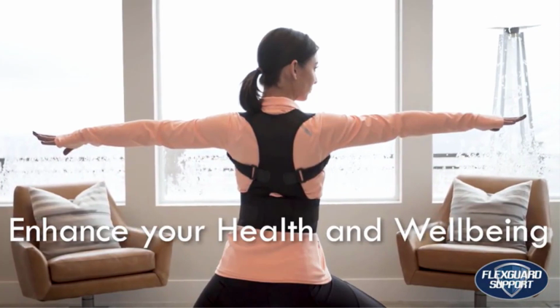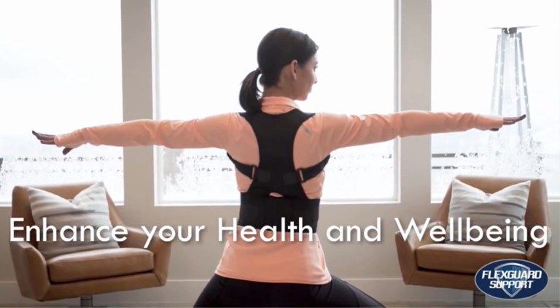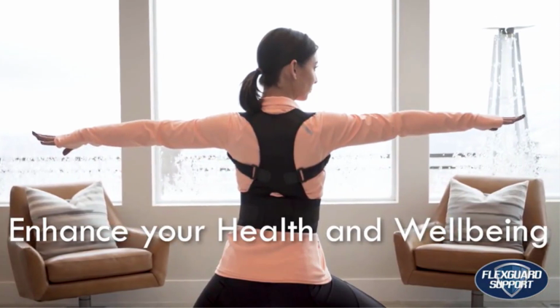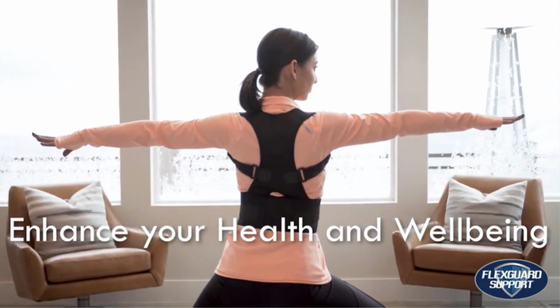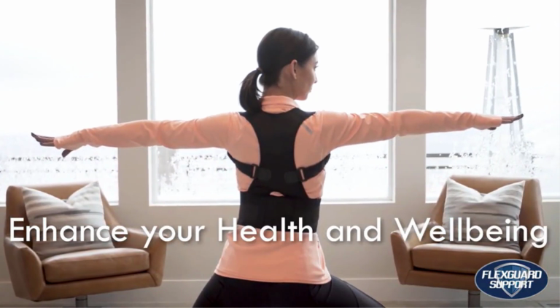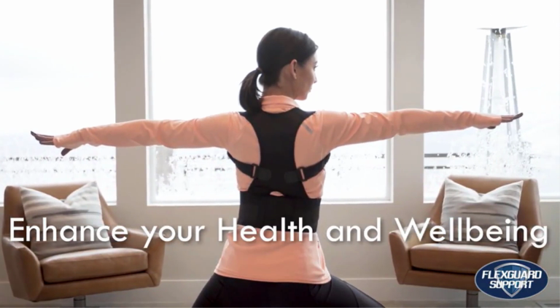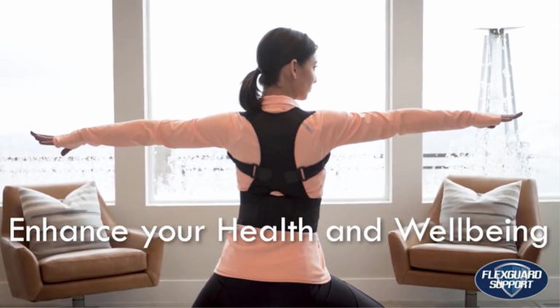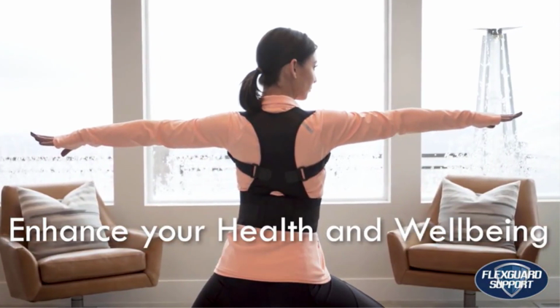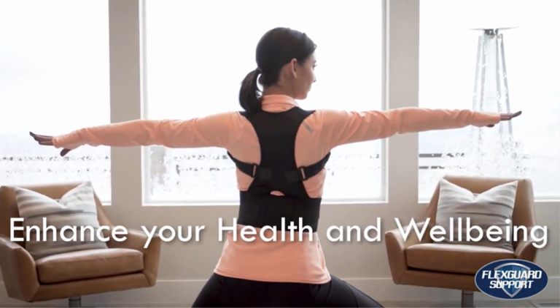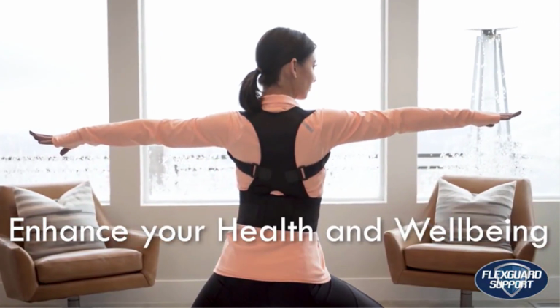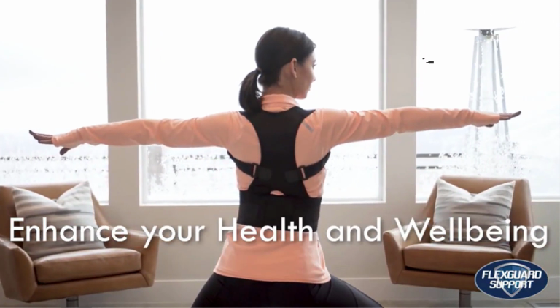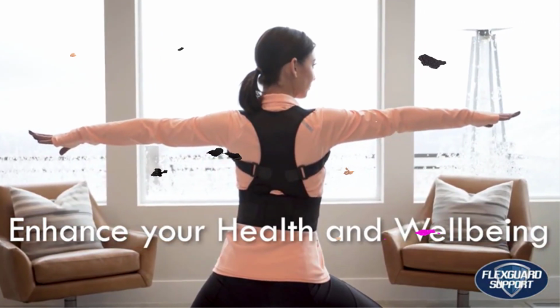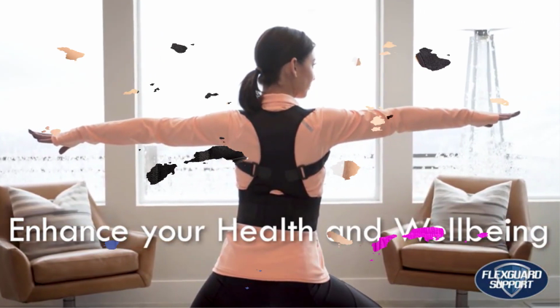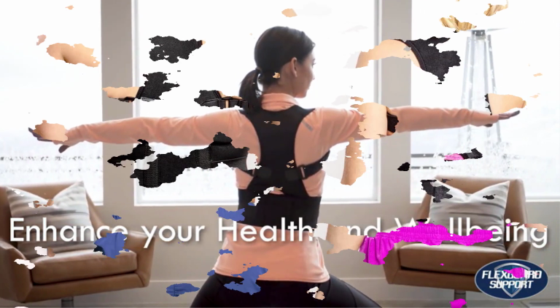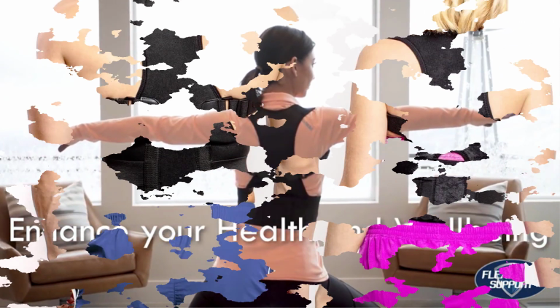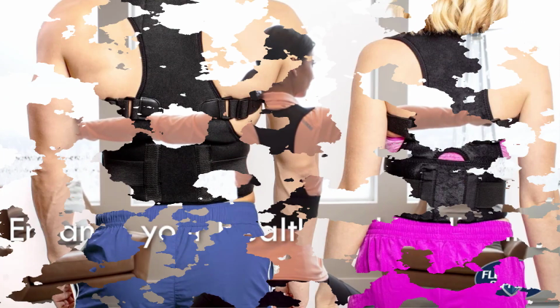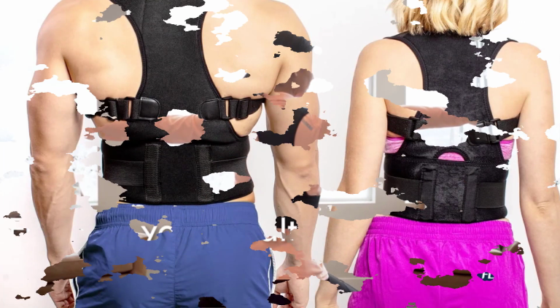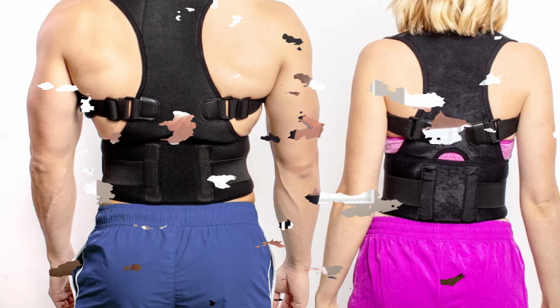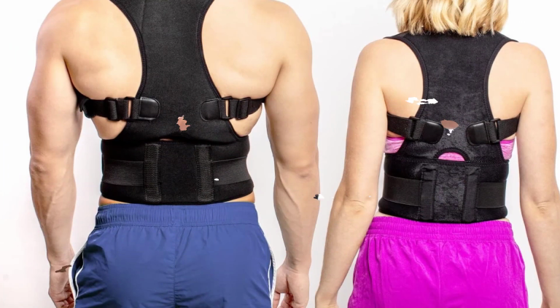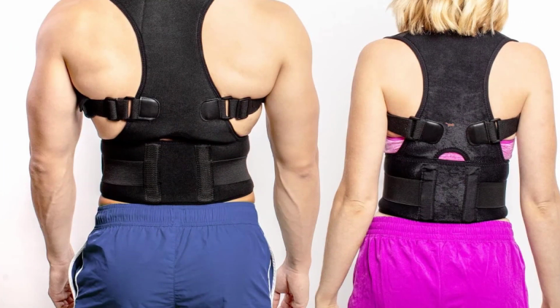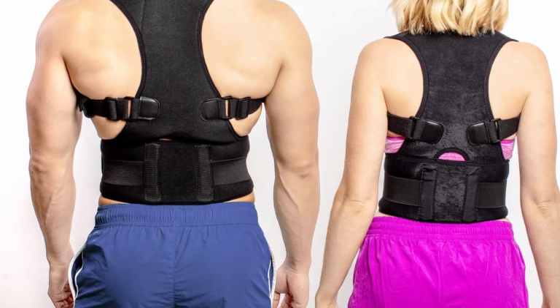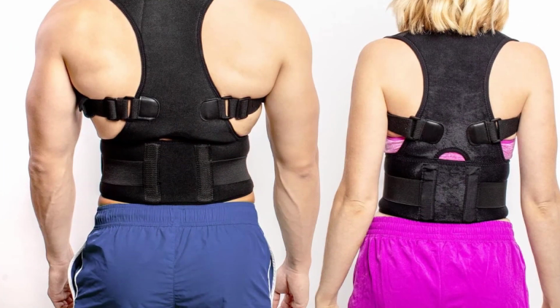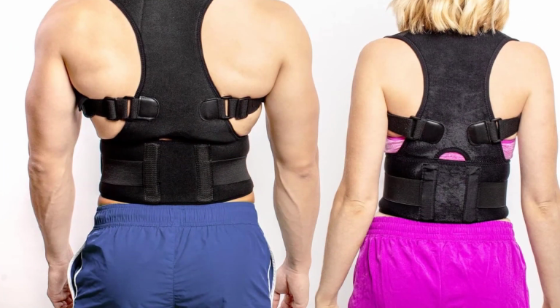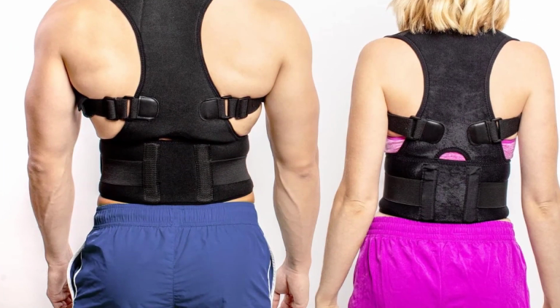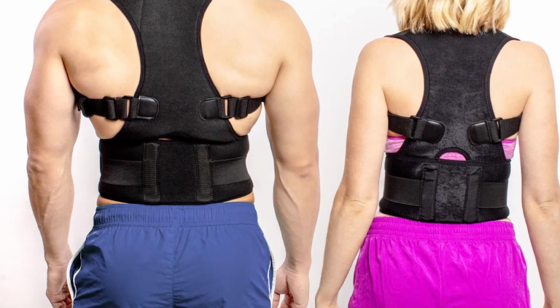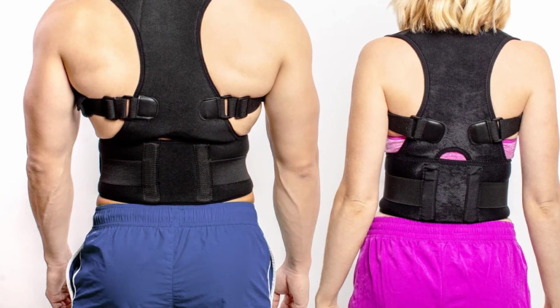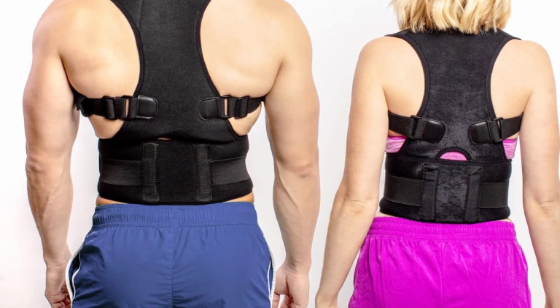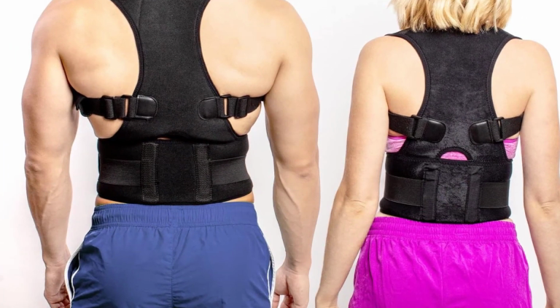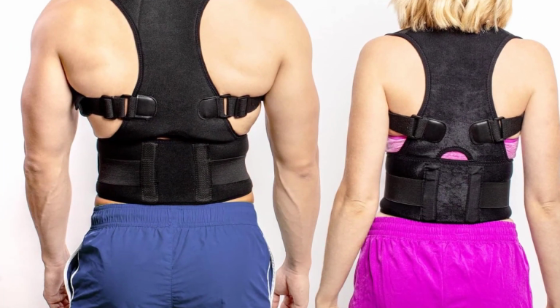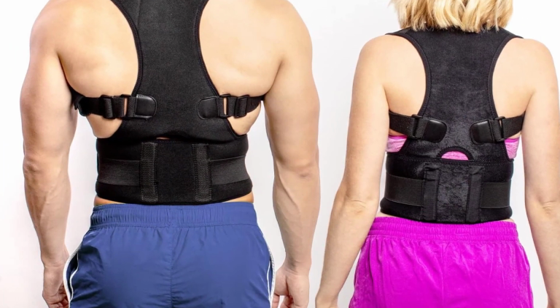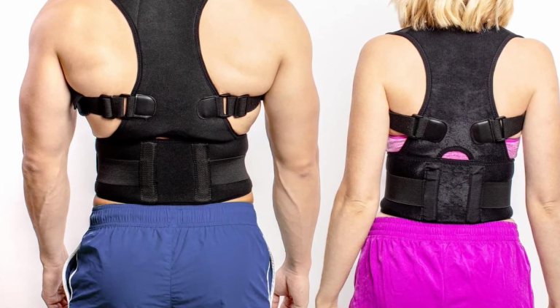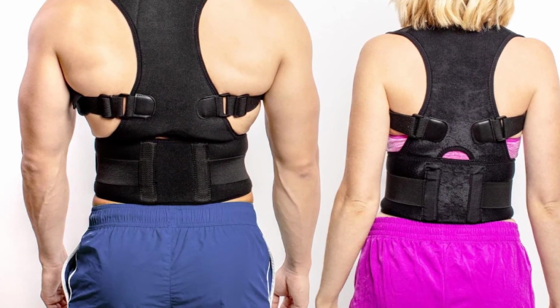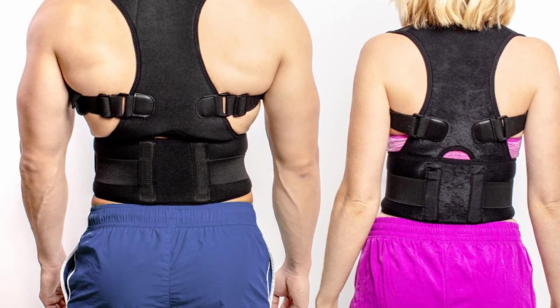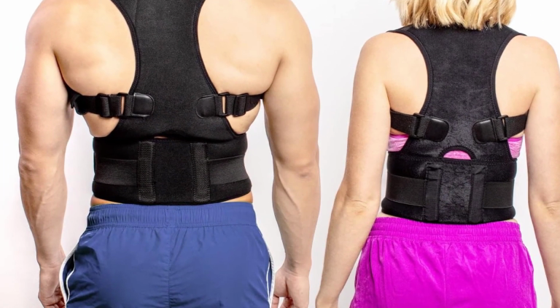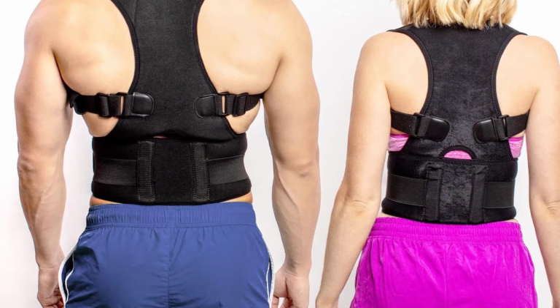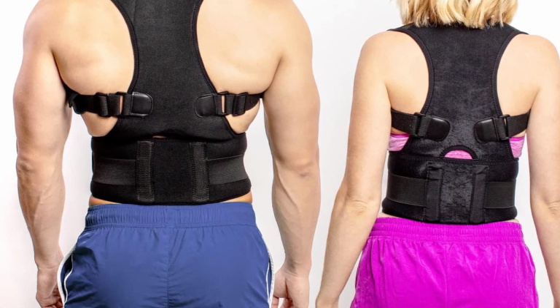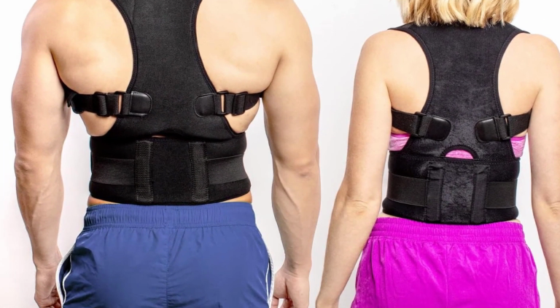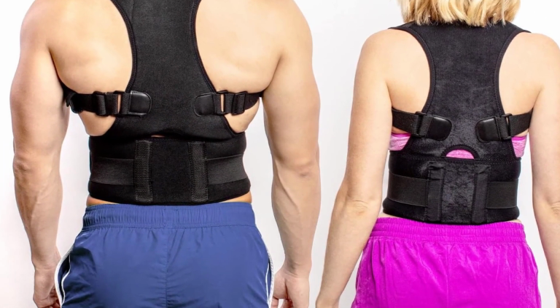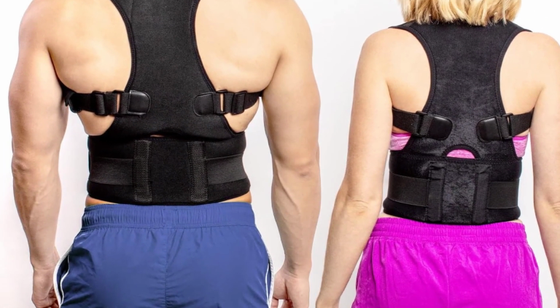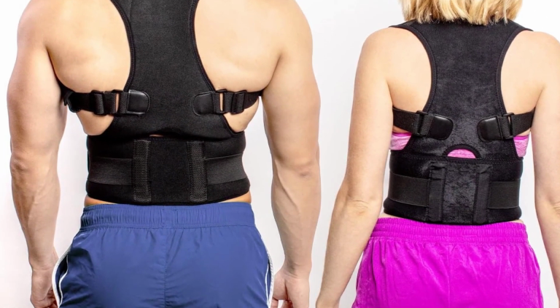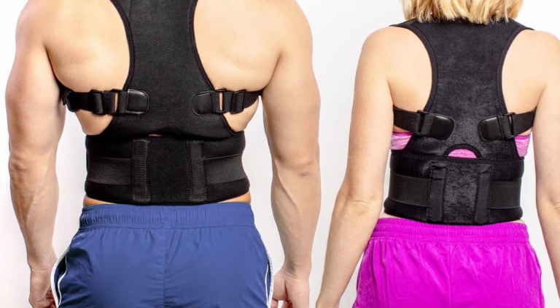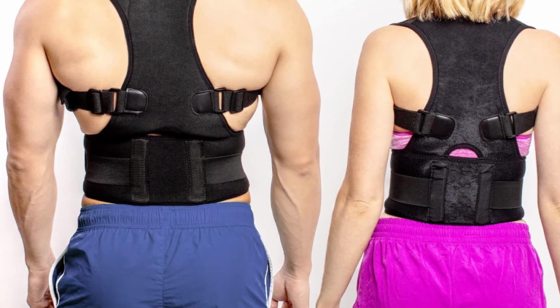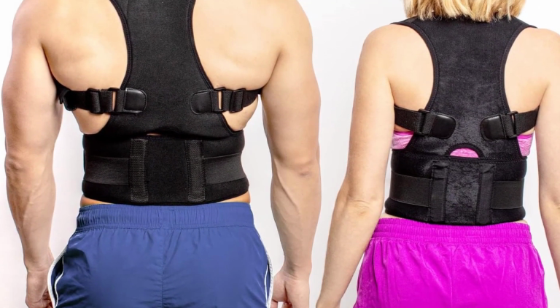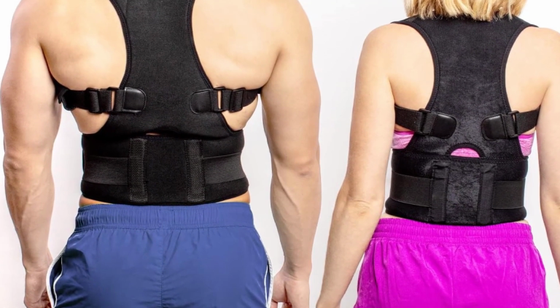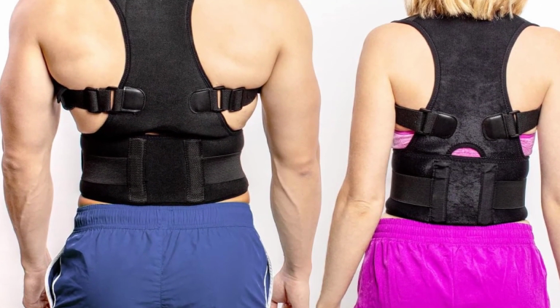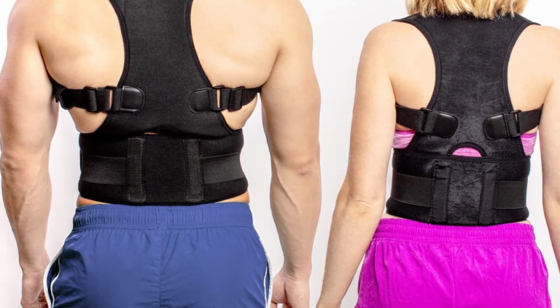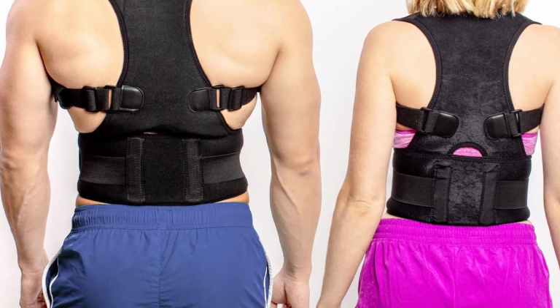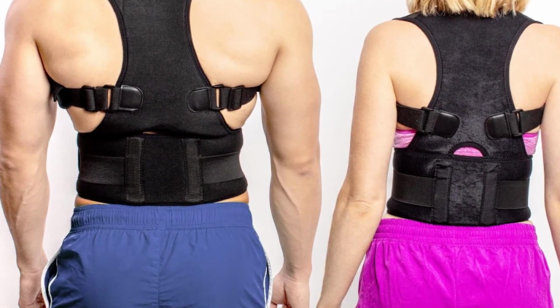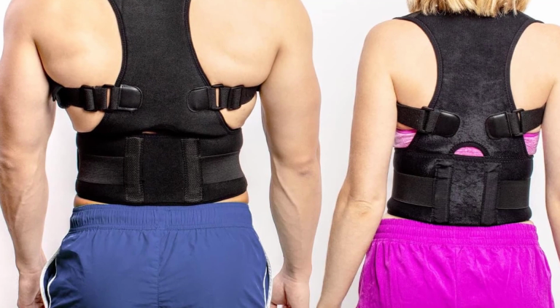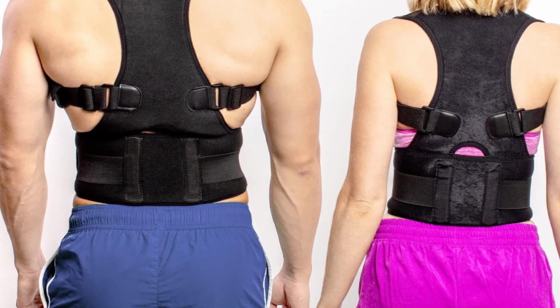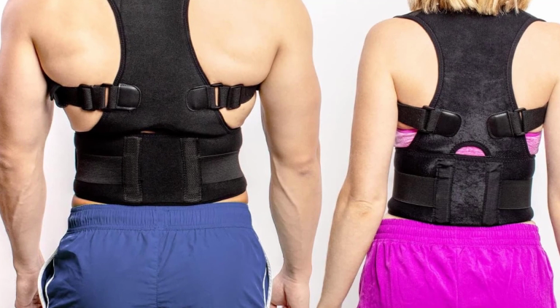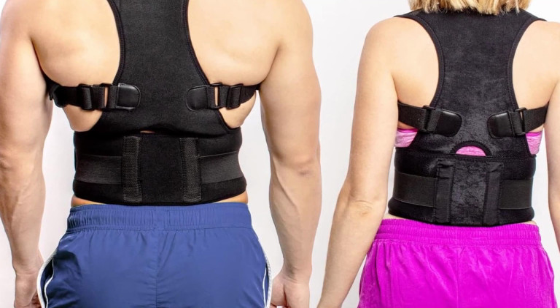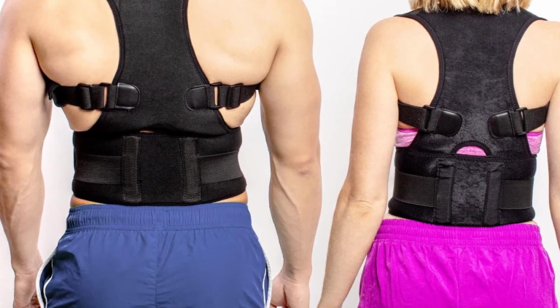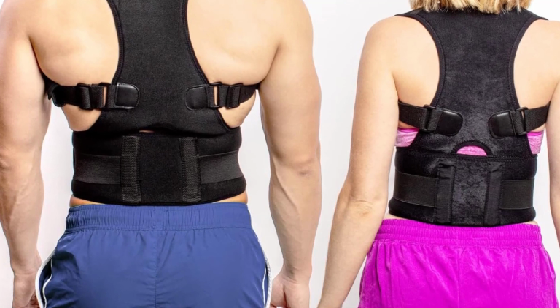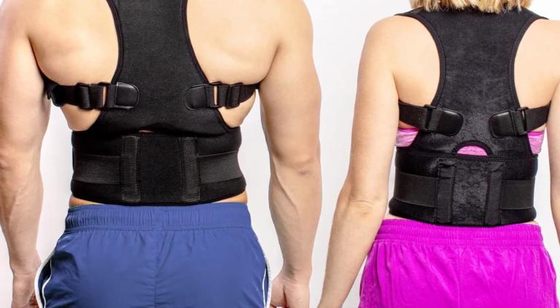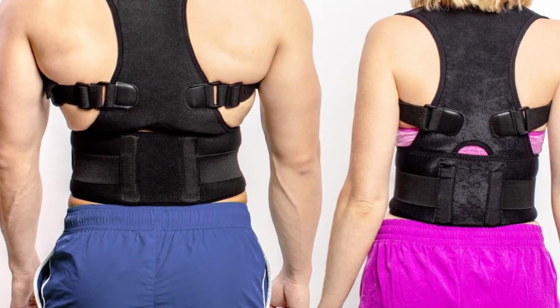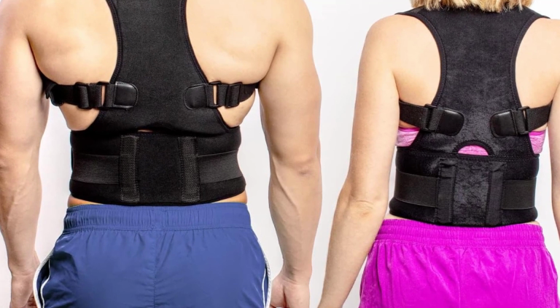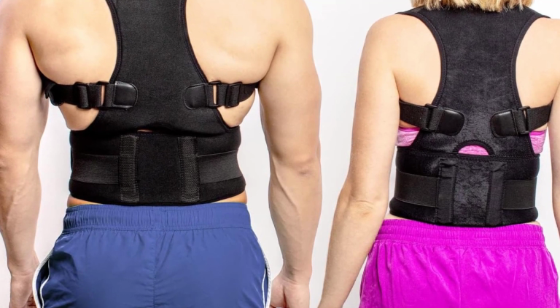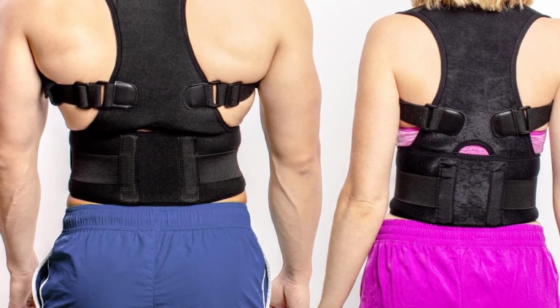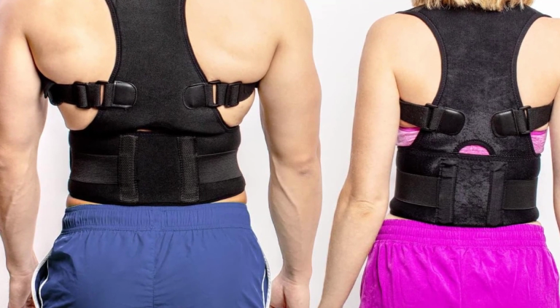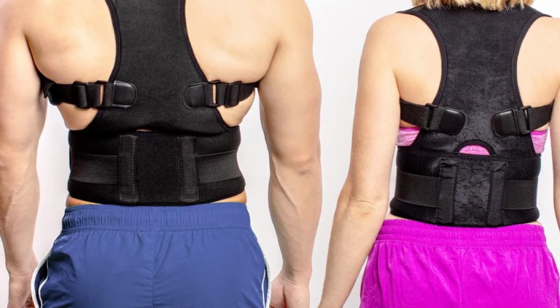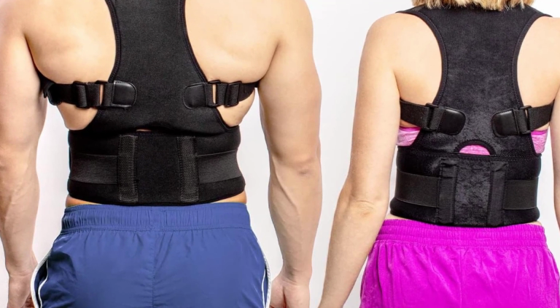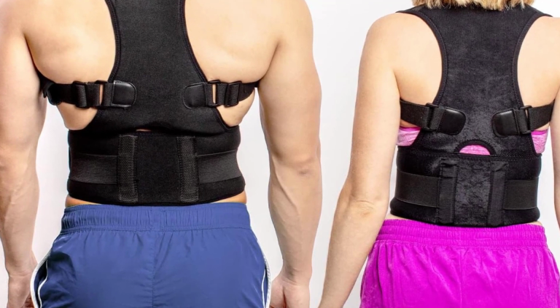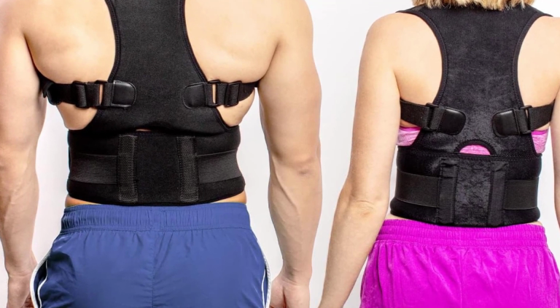Available in 4 sizes, this back support for women and men is a sleek and effective way to help promote better alignment and quality of life.